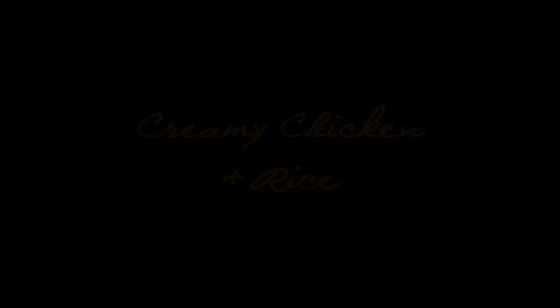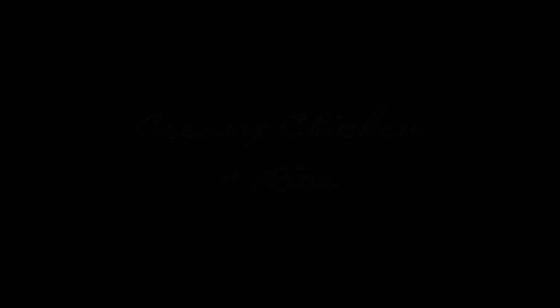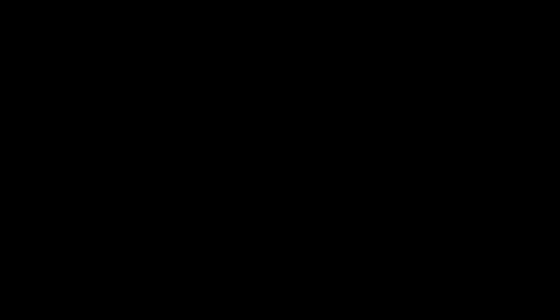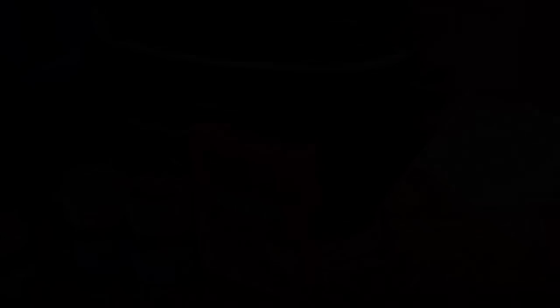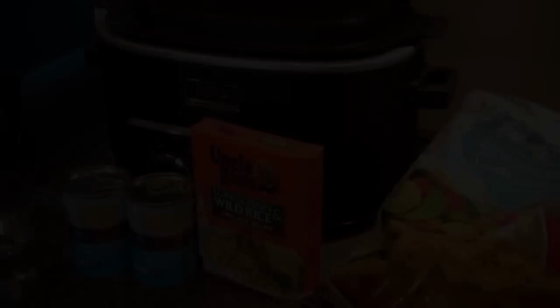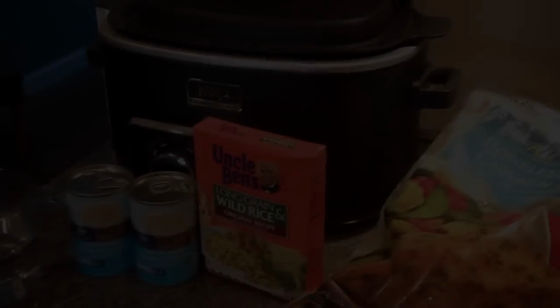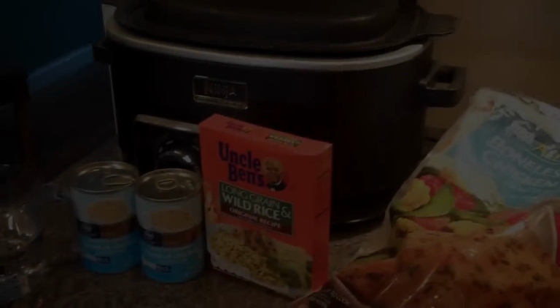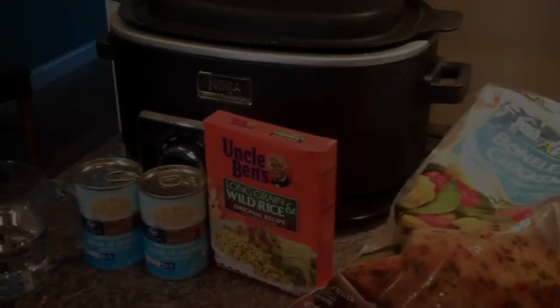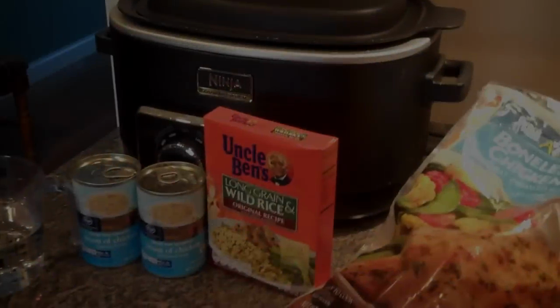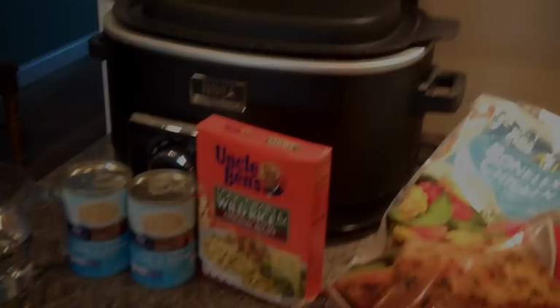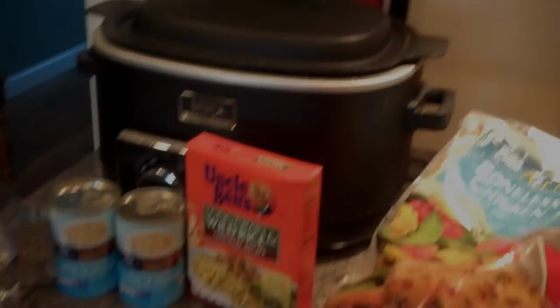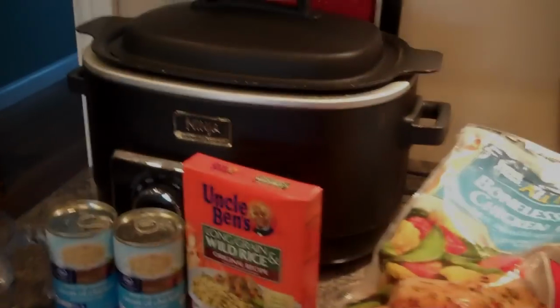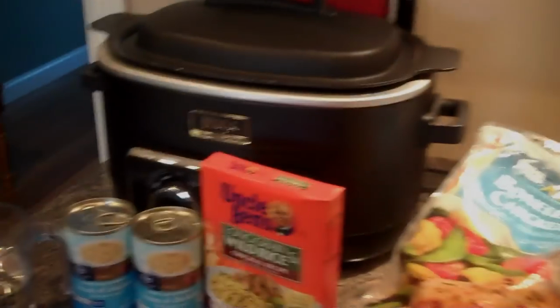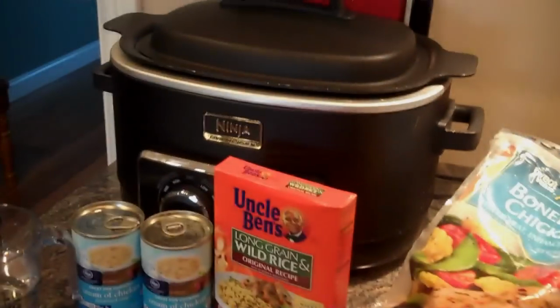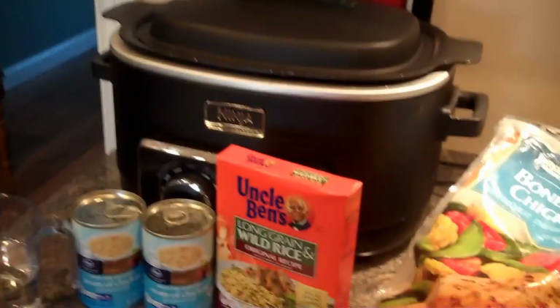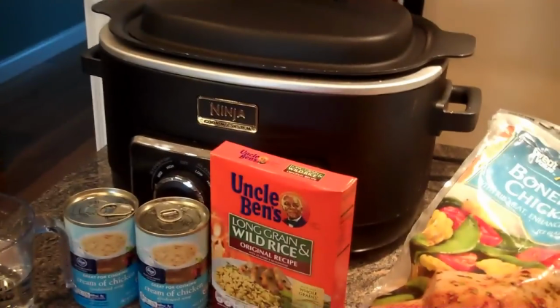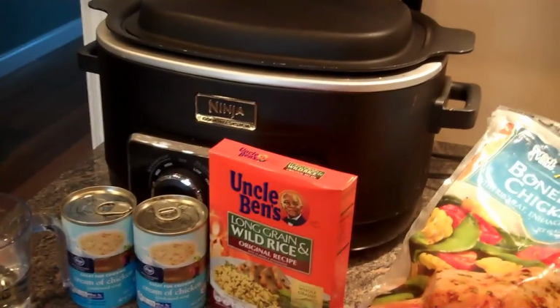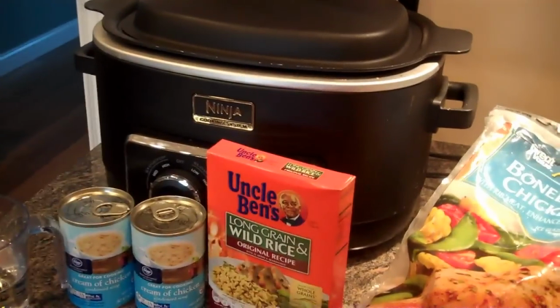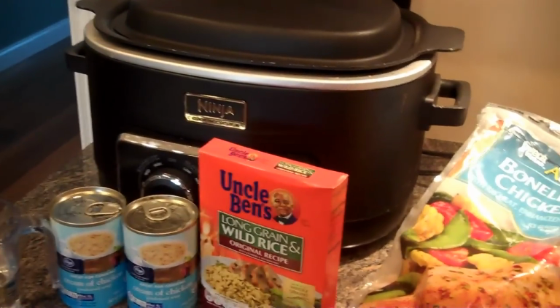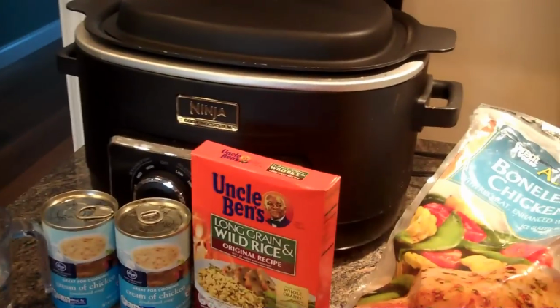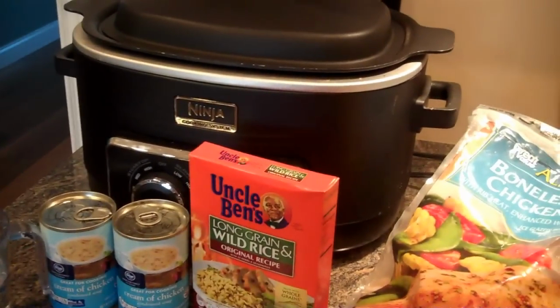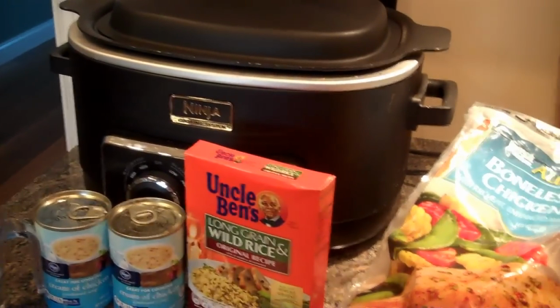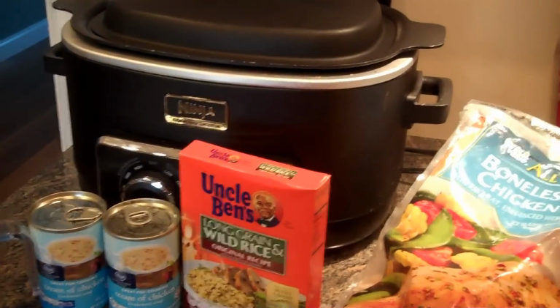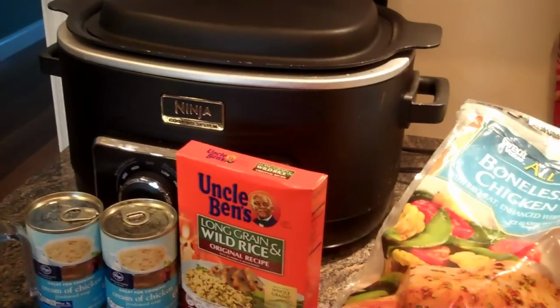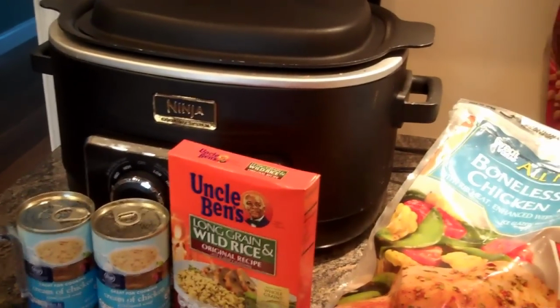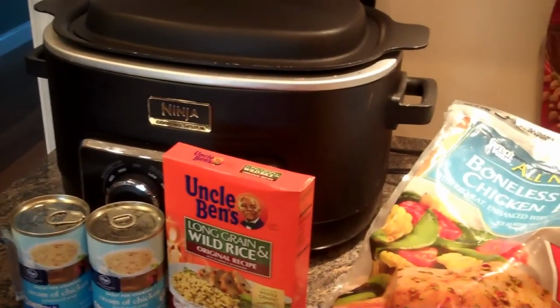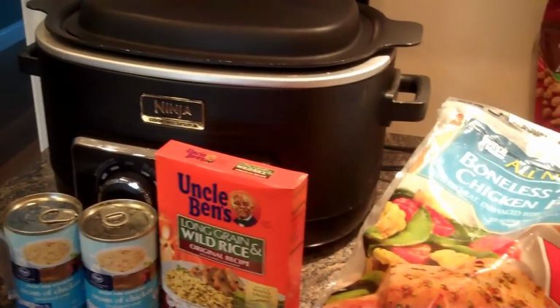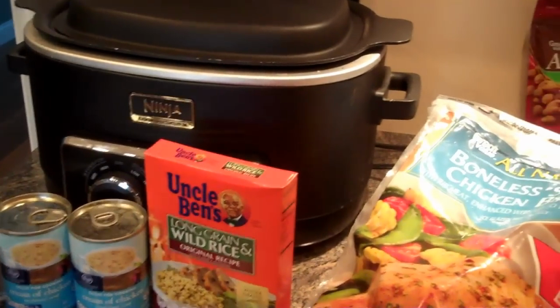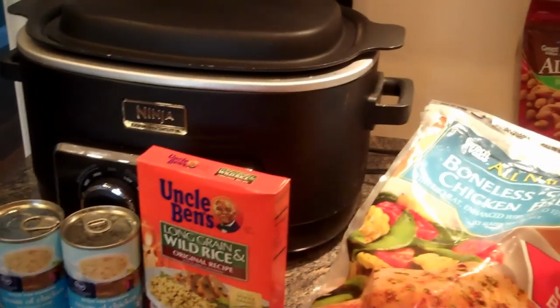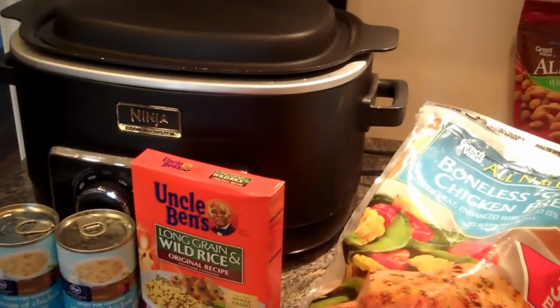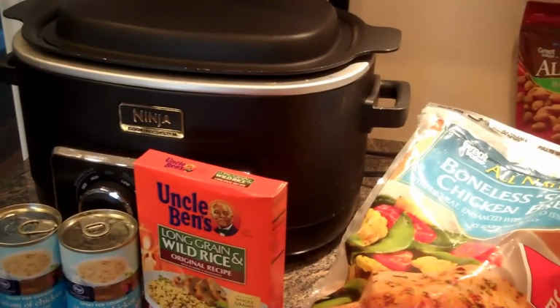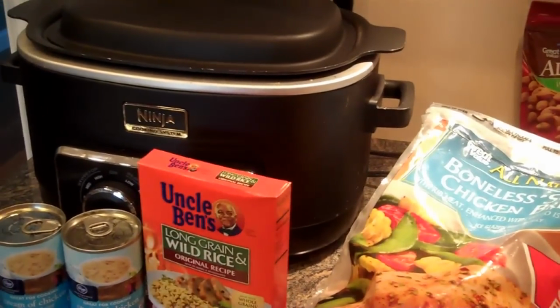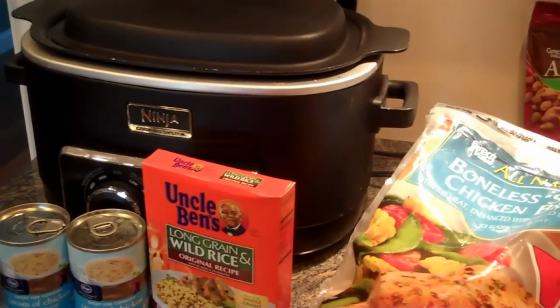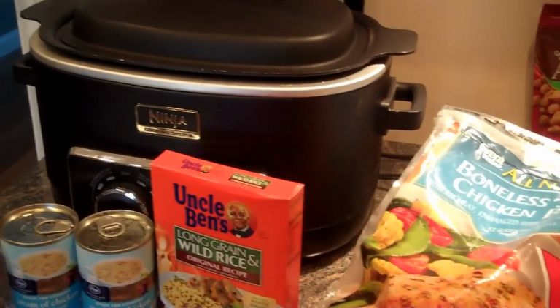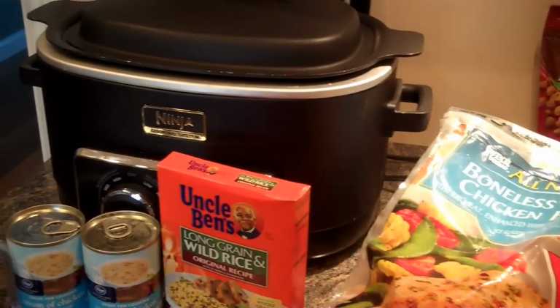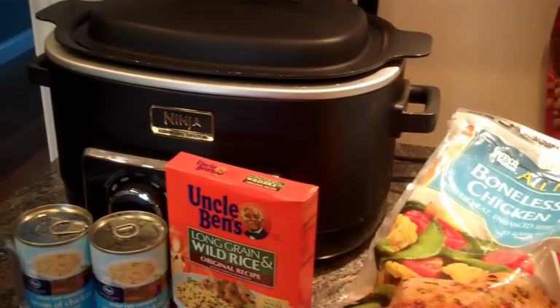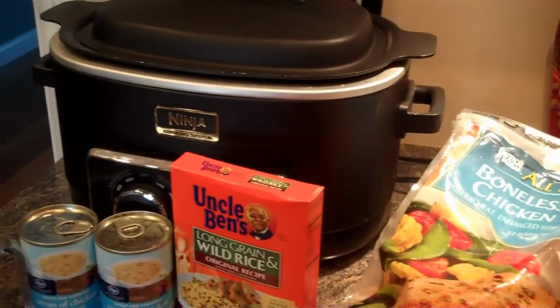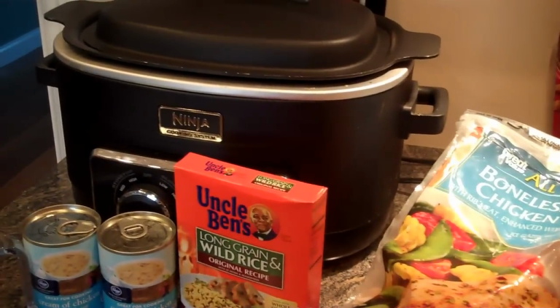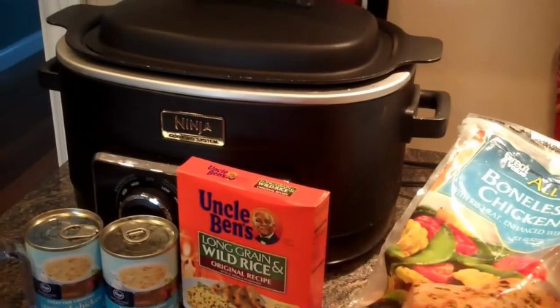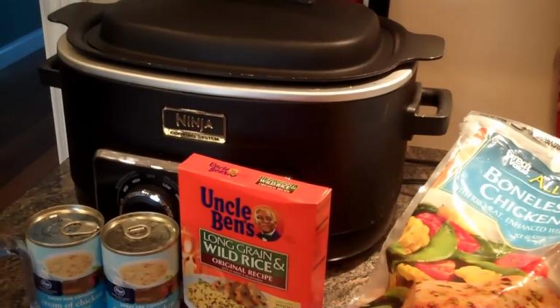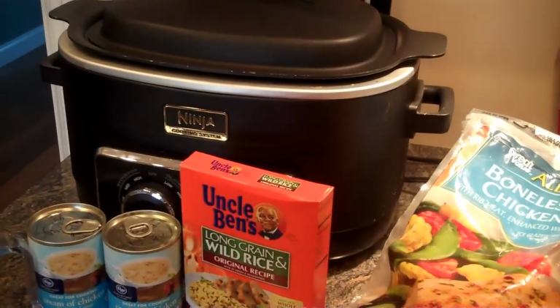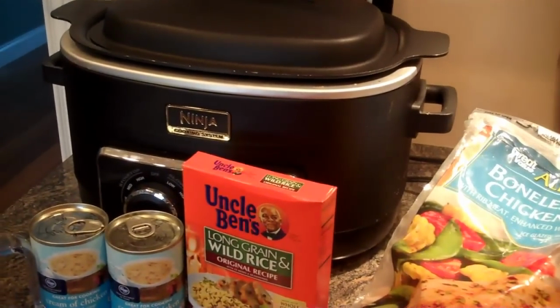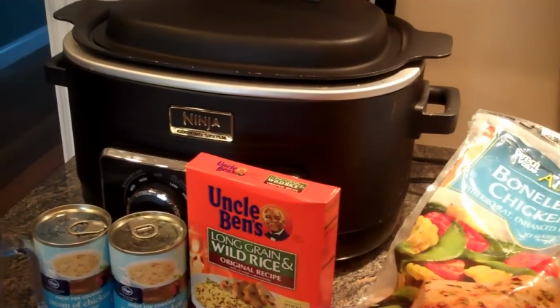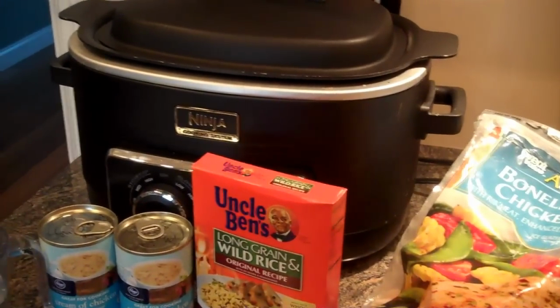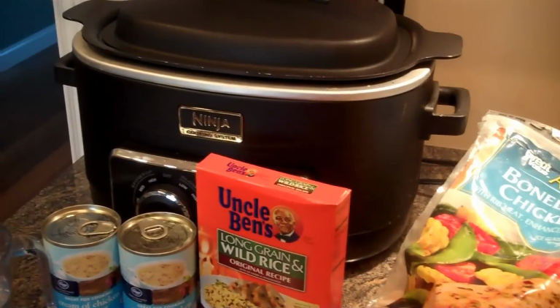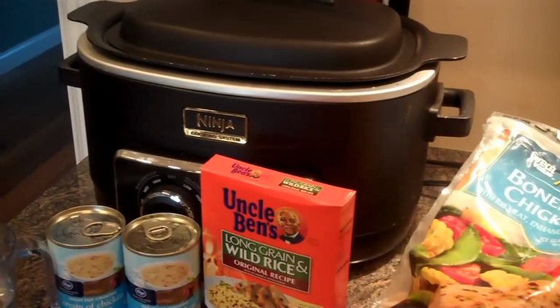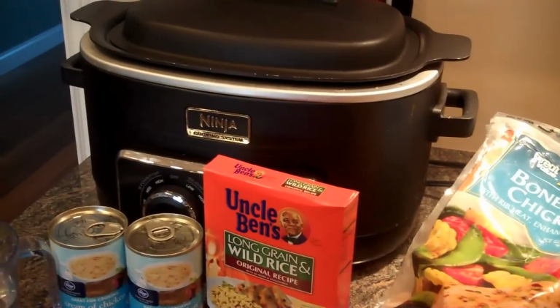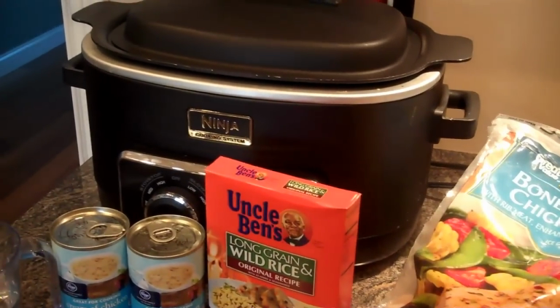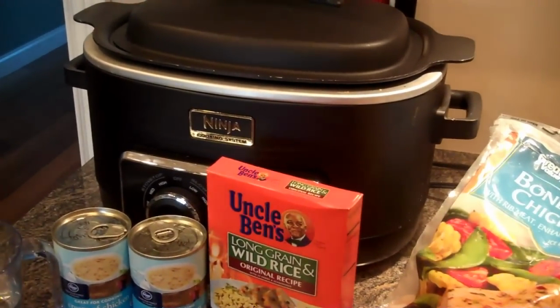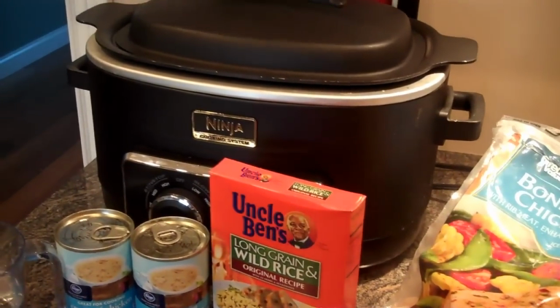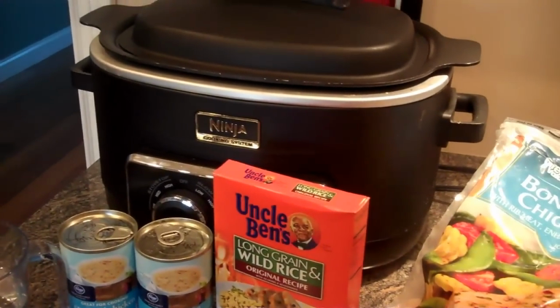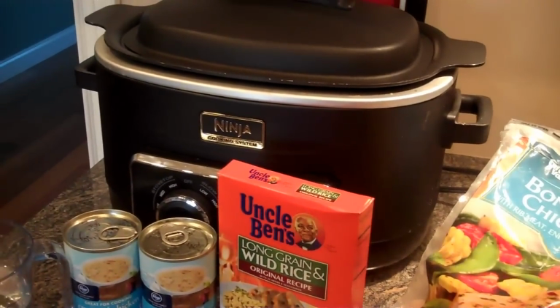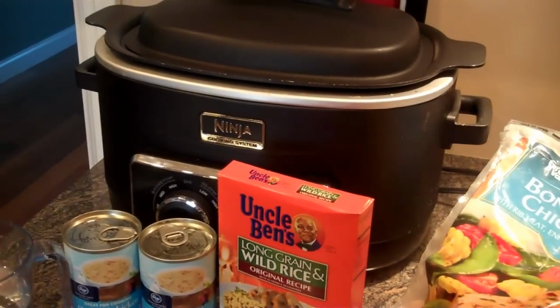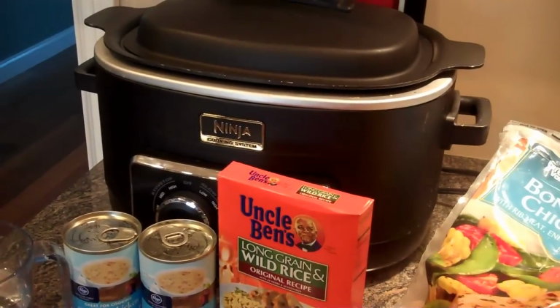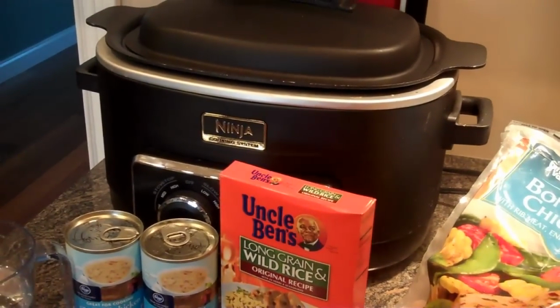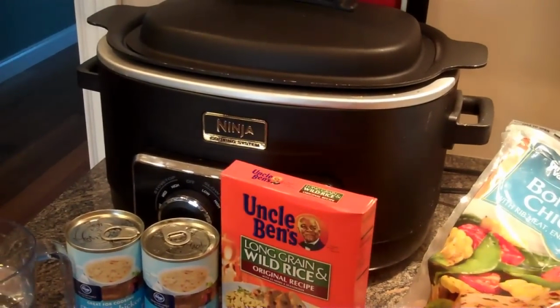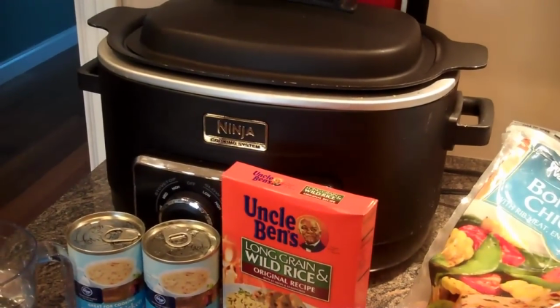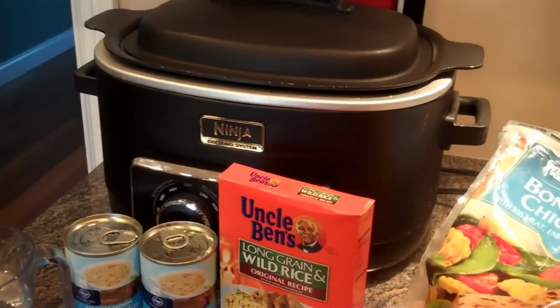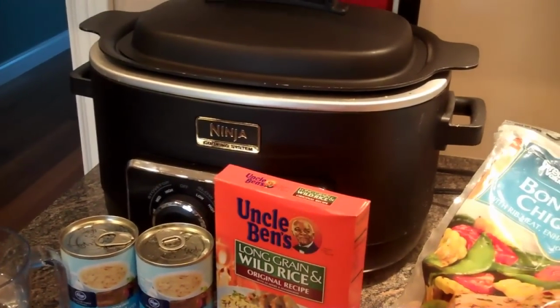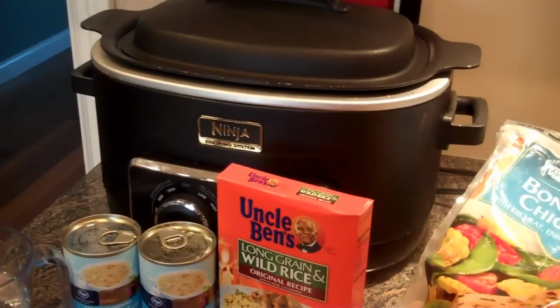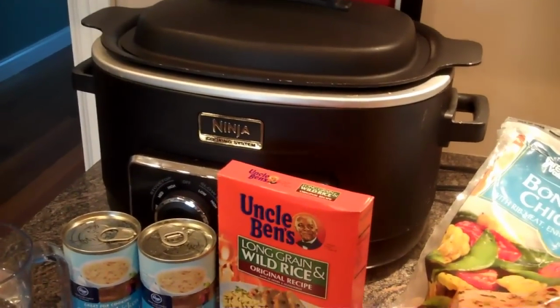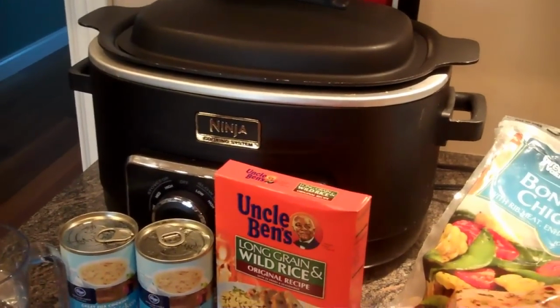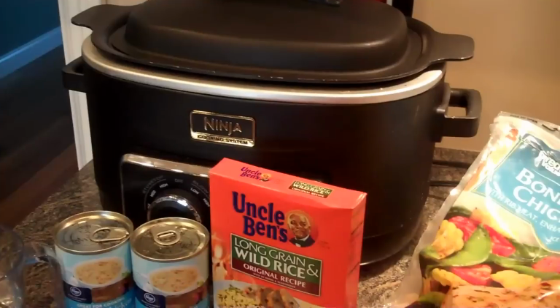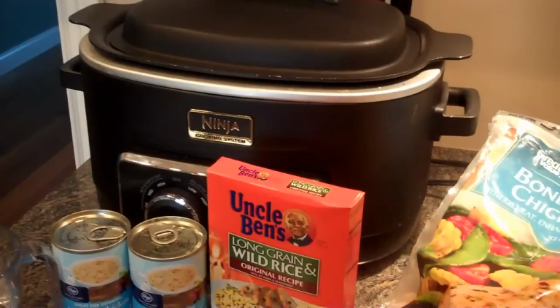Hi, today I'm going to make a creamy chicken and rice in the Ninja on the Crock Pot slow cooker setting.